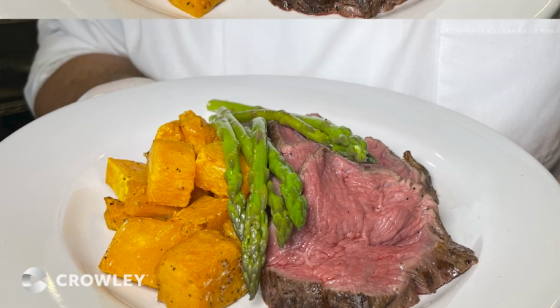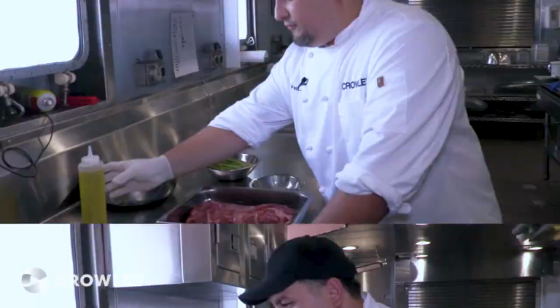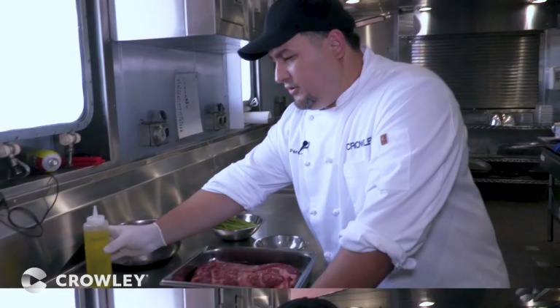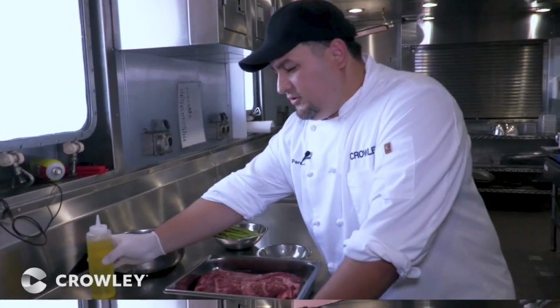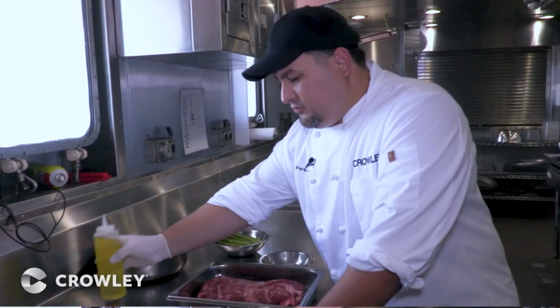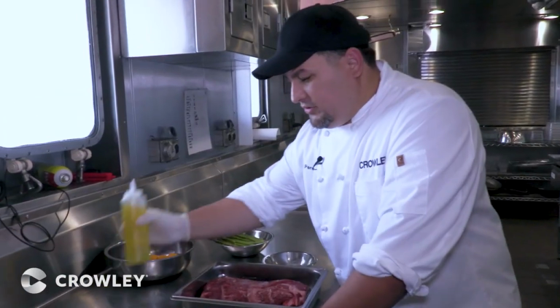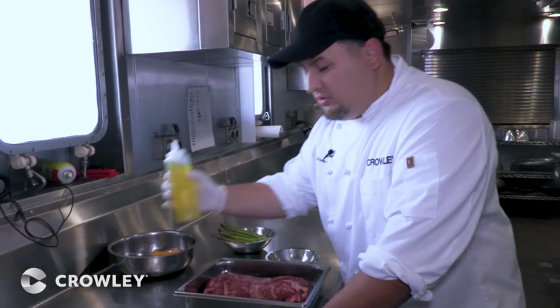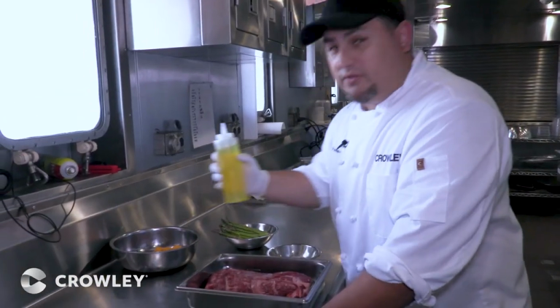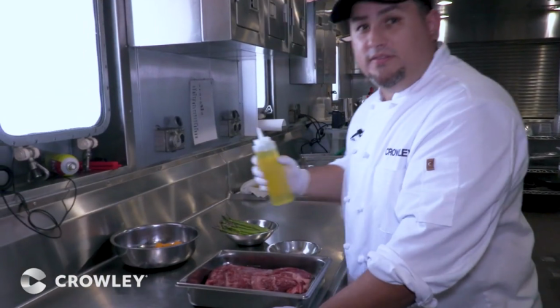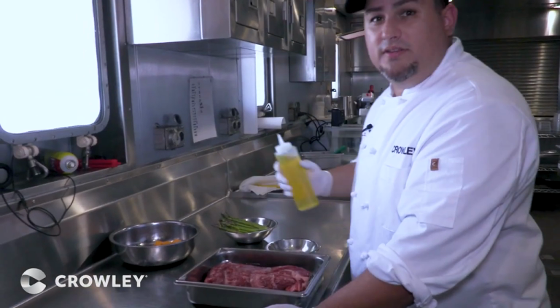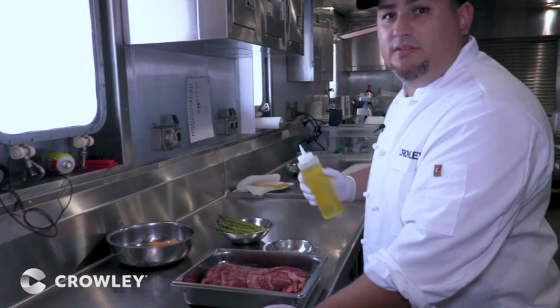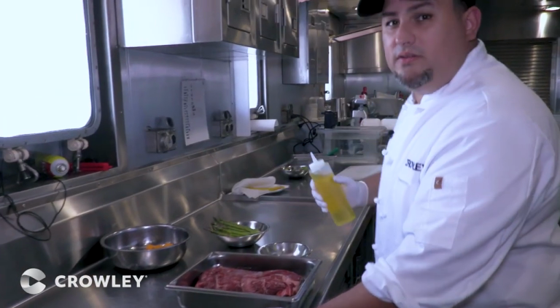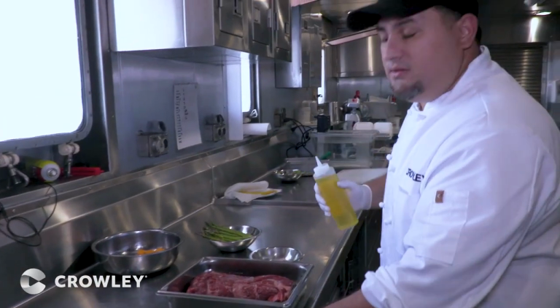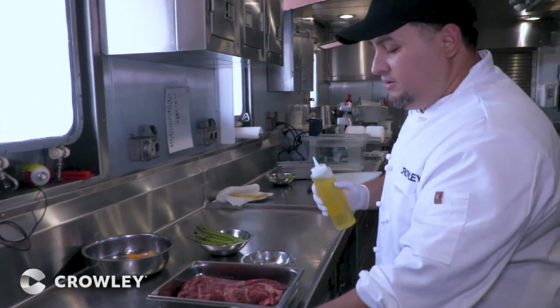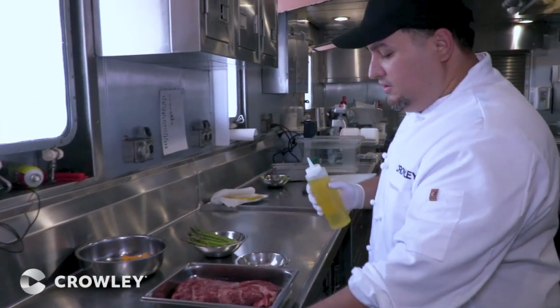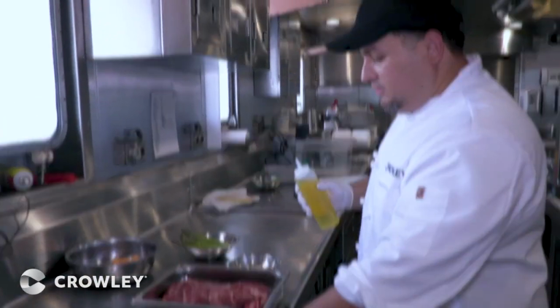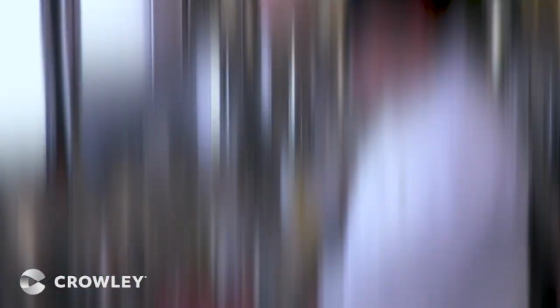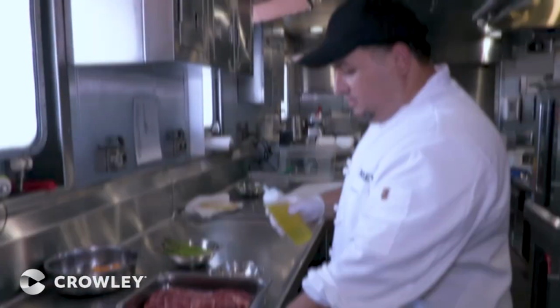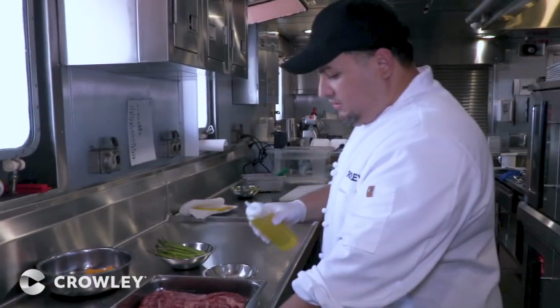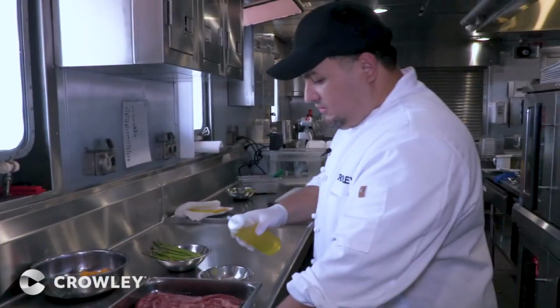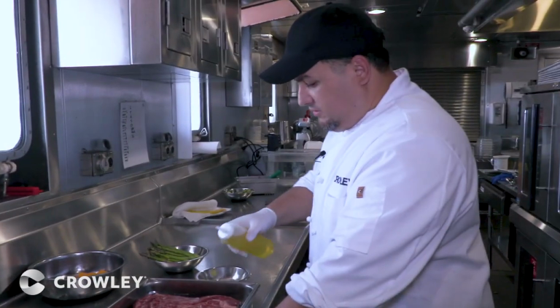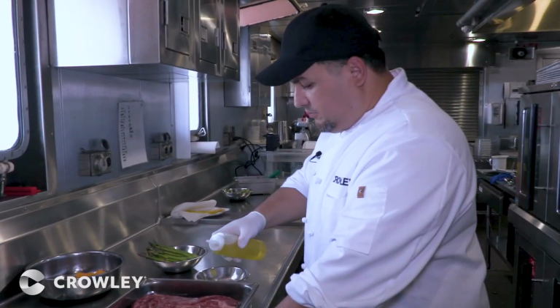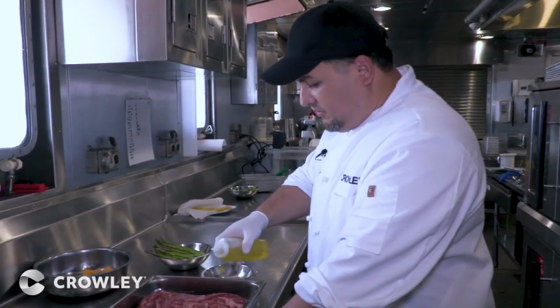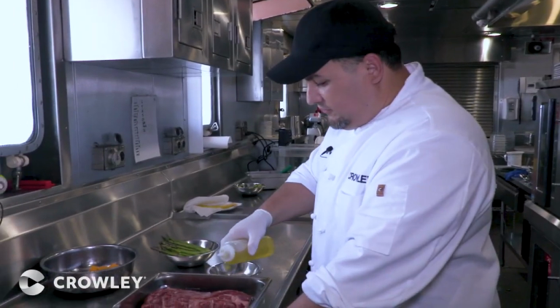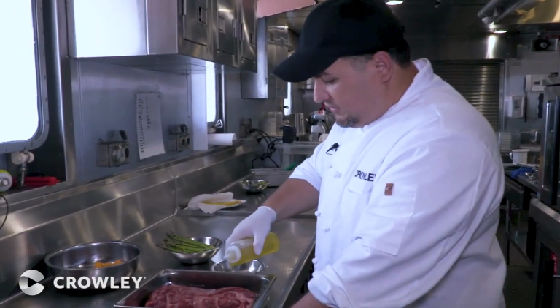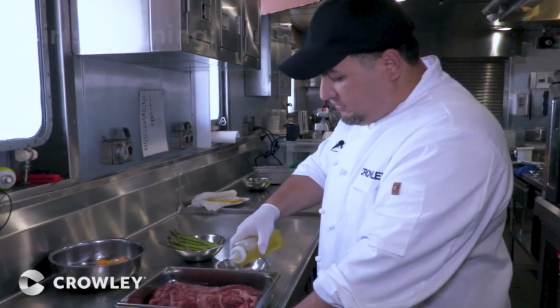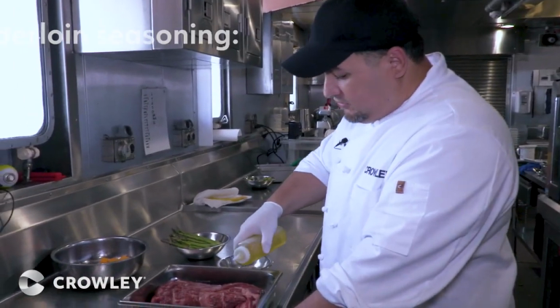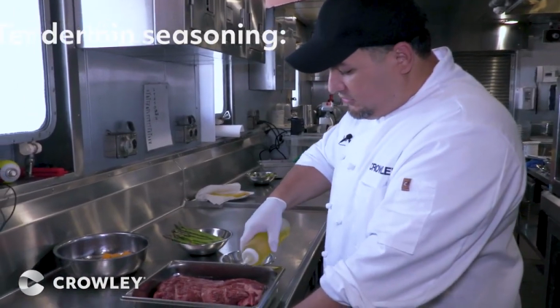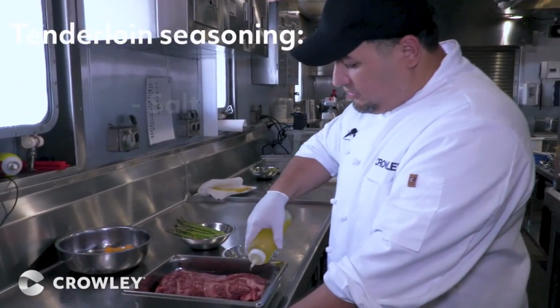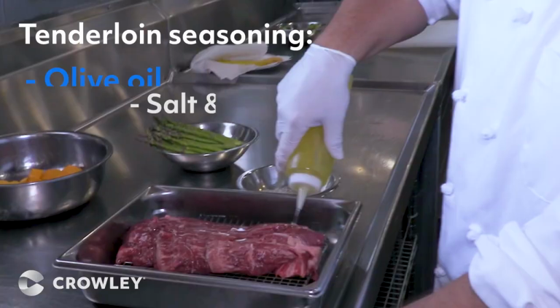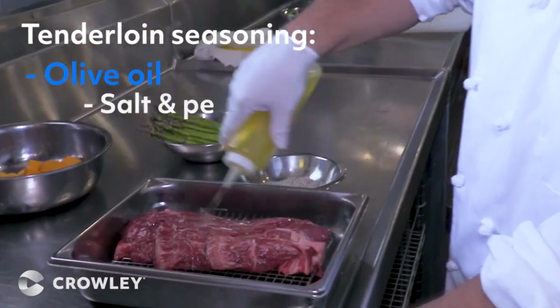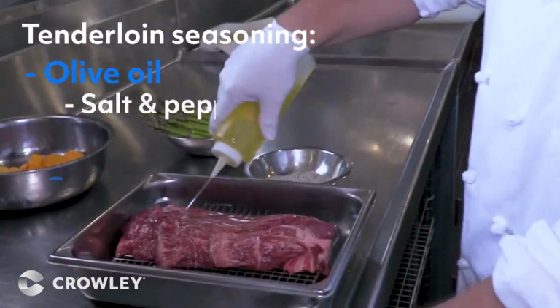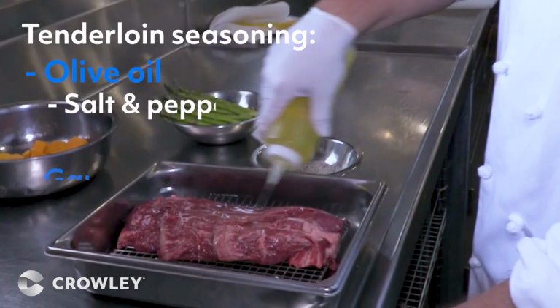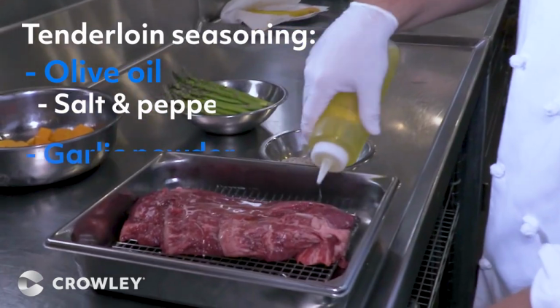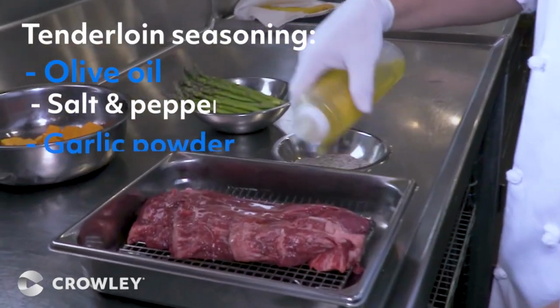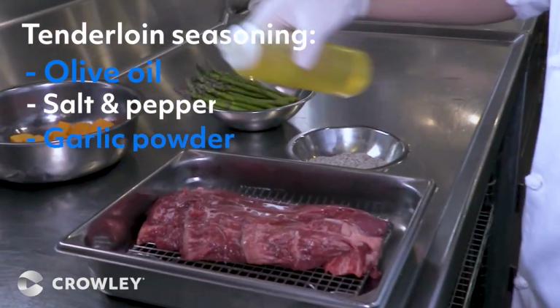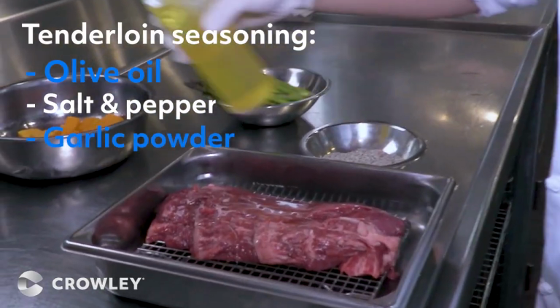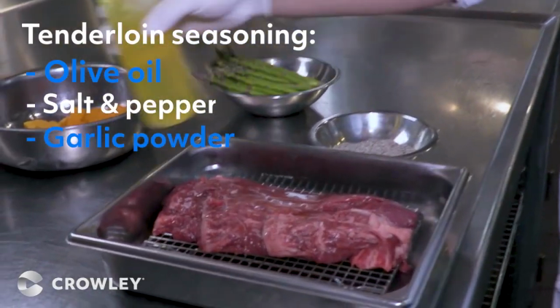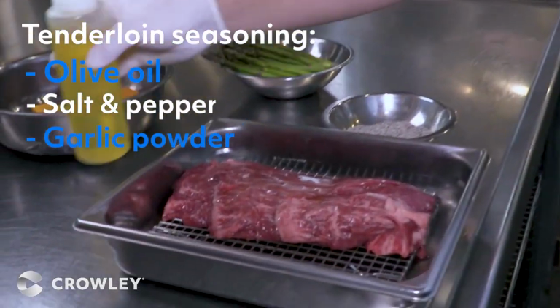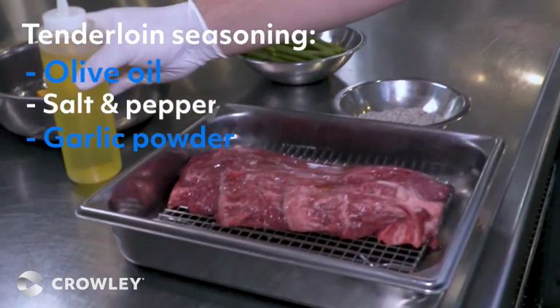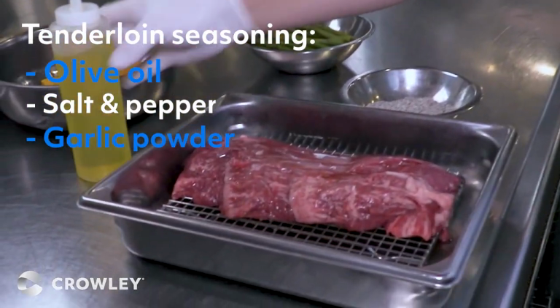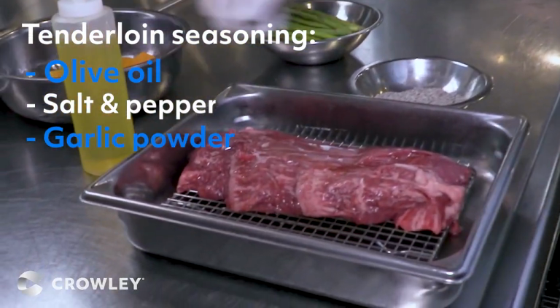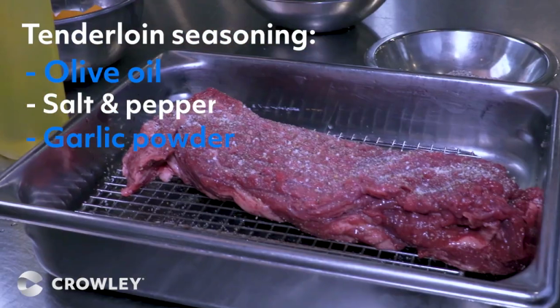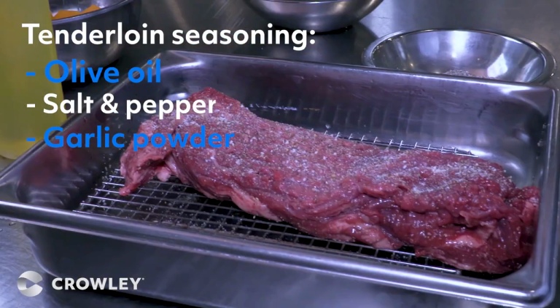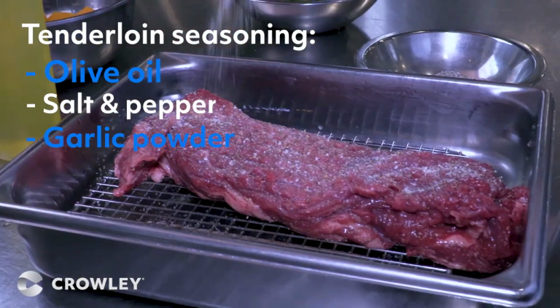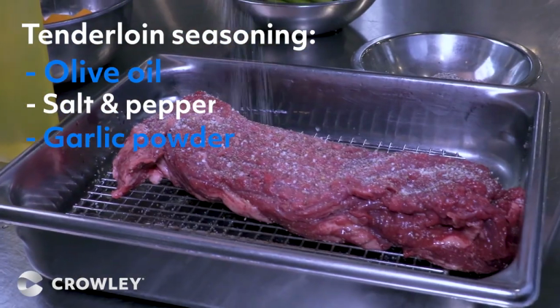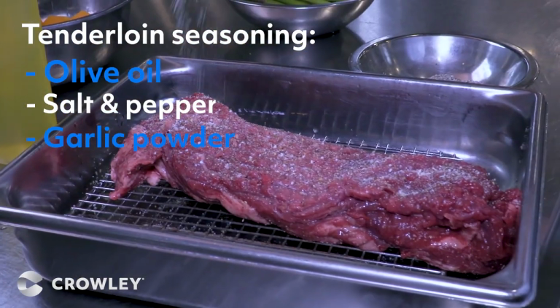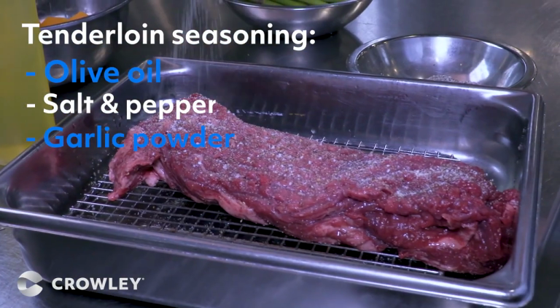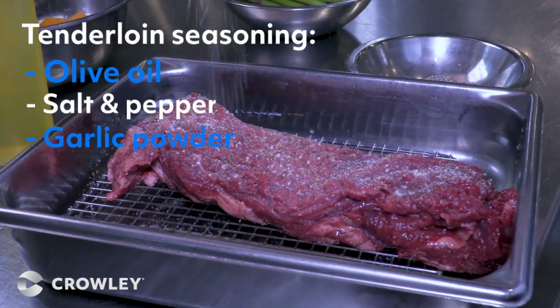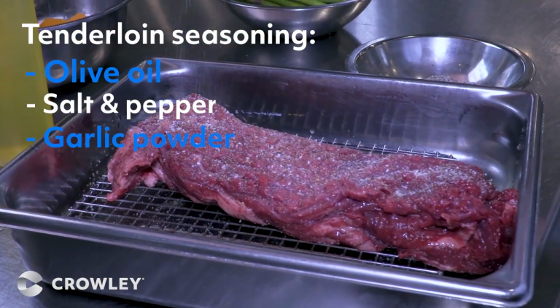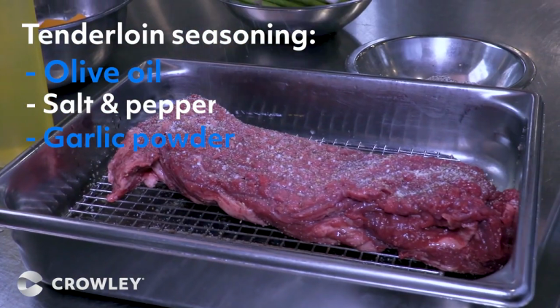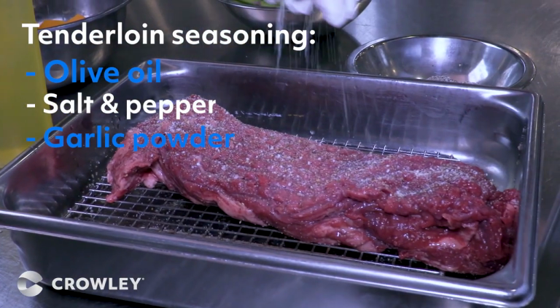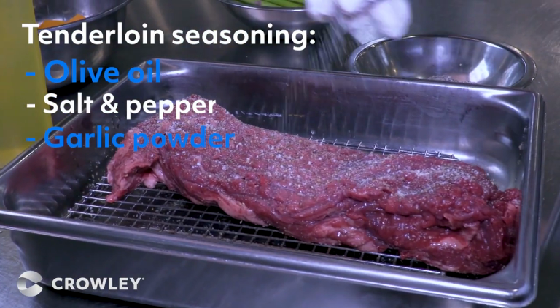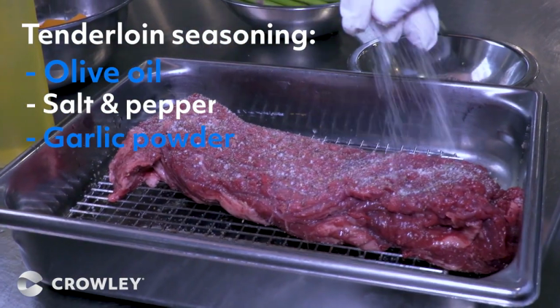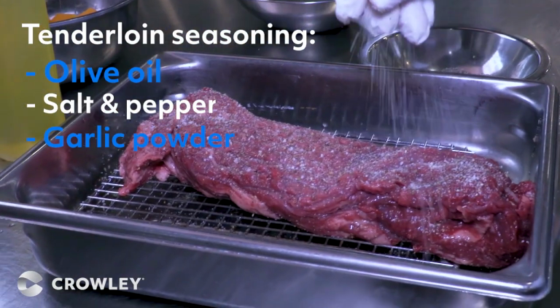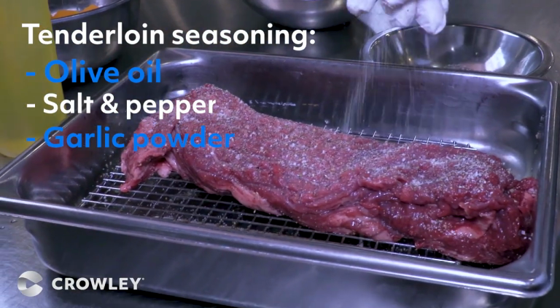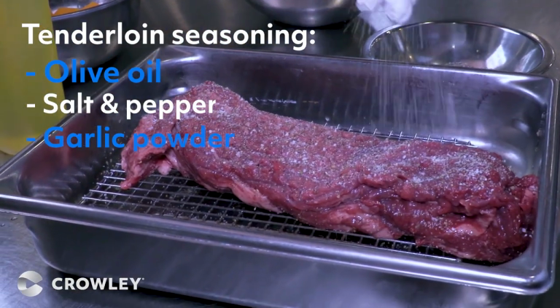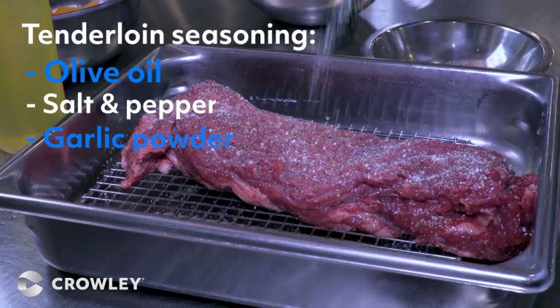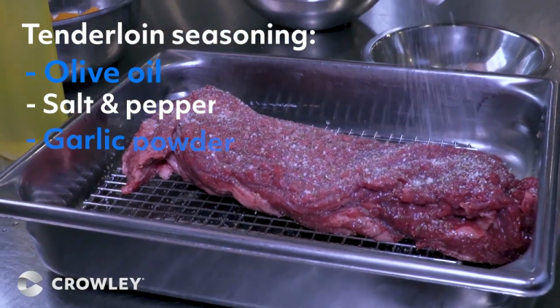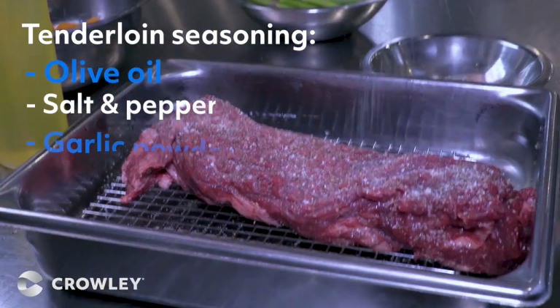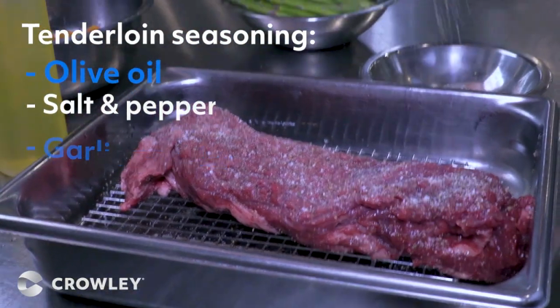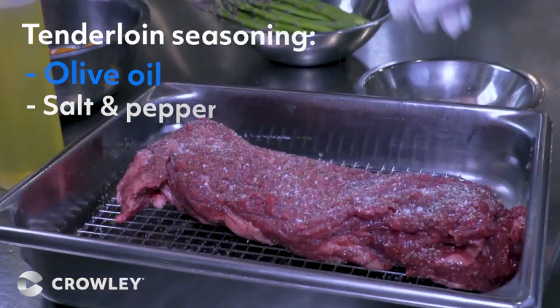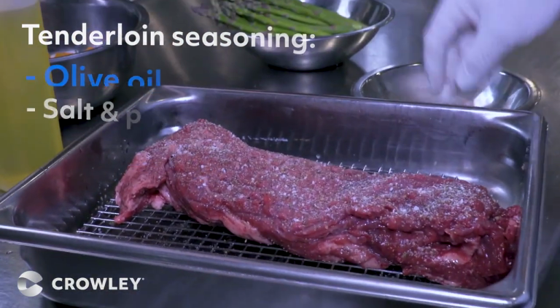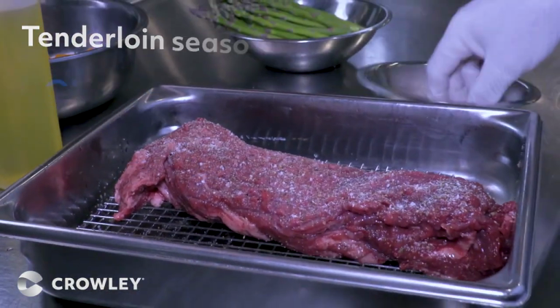First, we're going to season the beef tenderloin with a little bit of olive oil, salt and pepper, and garlic. I got all the spices in here.